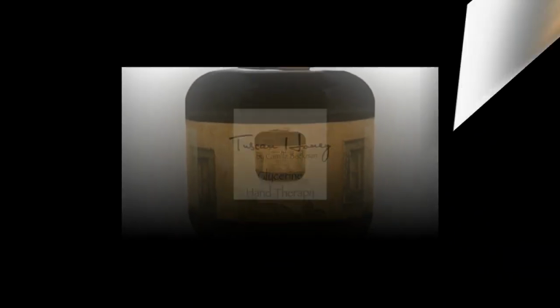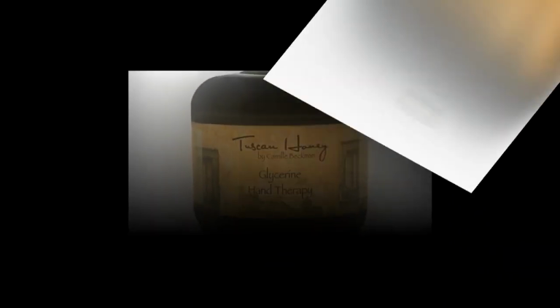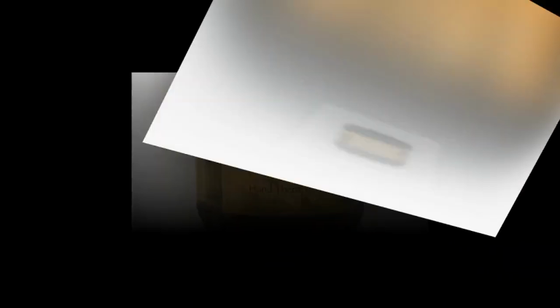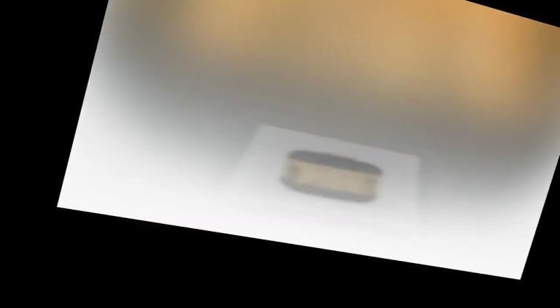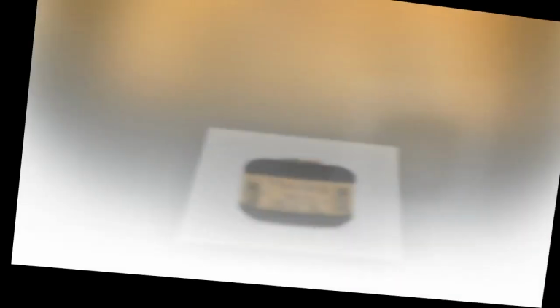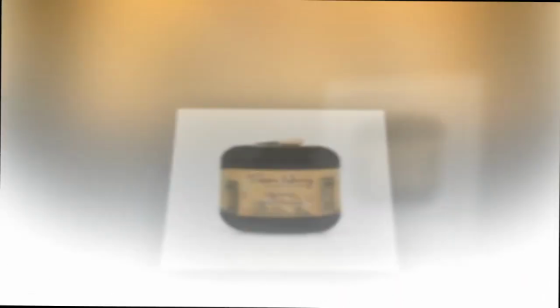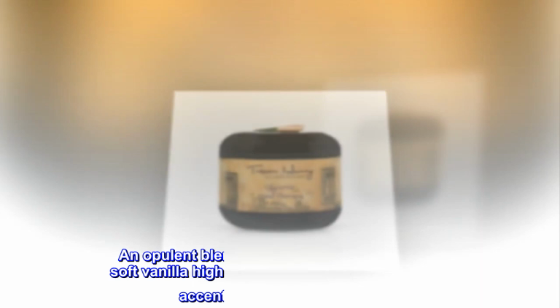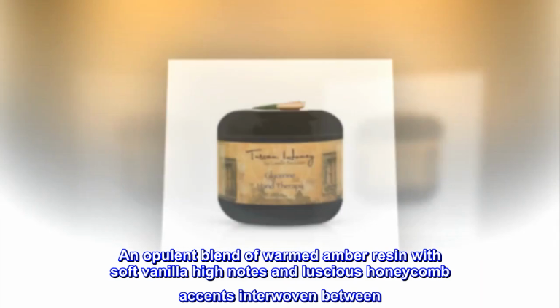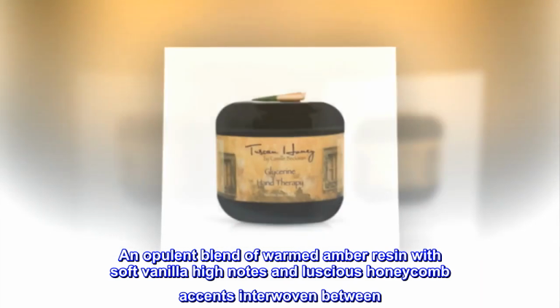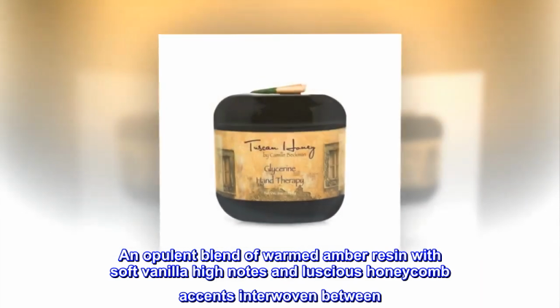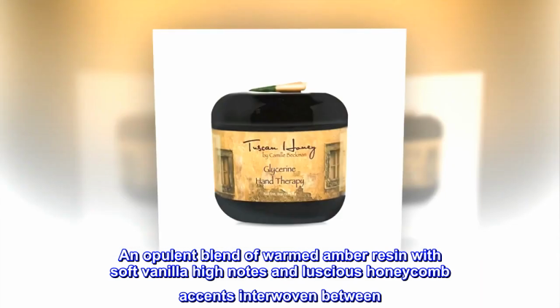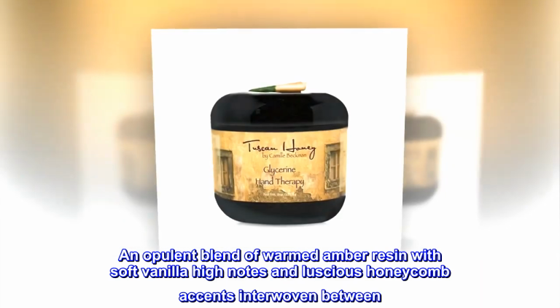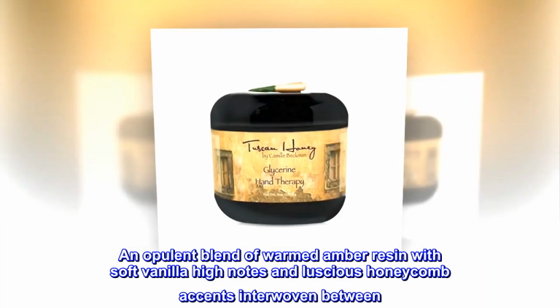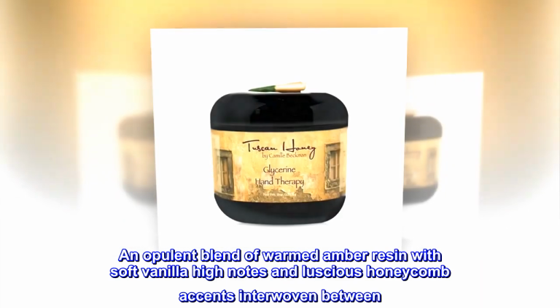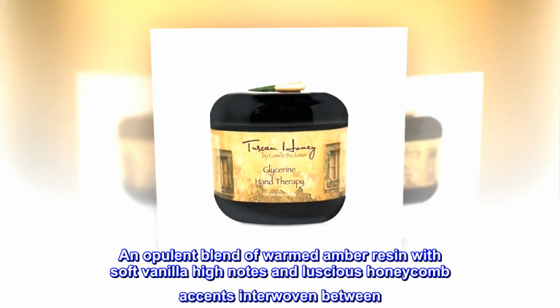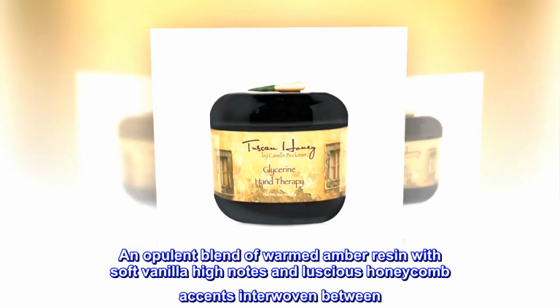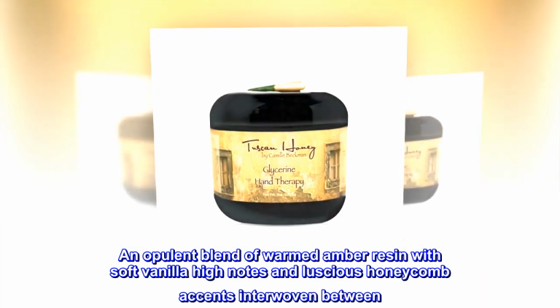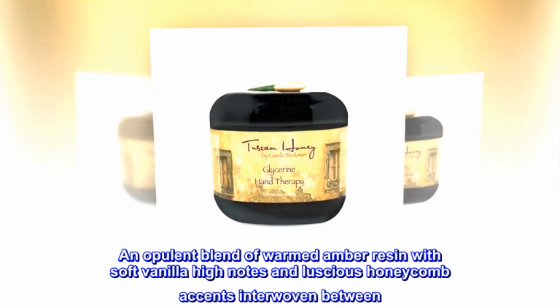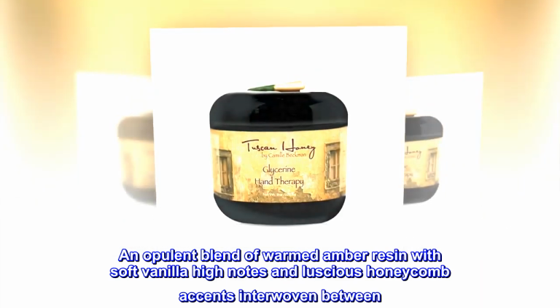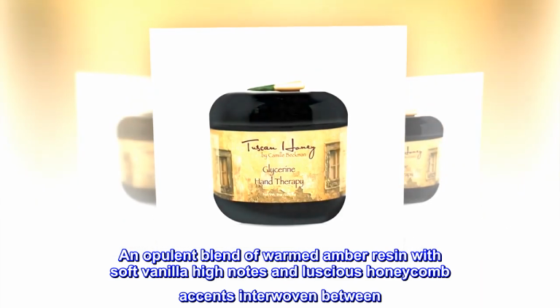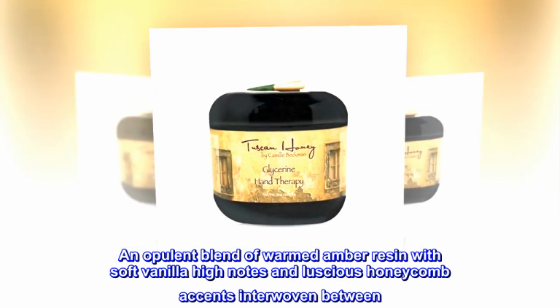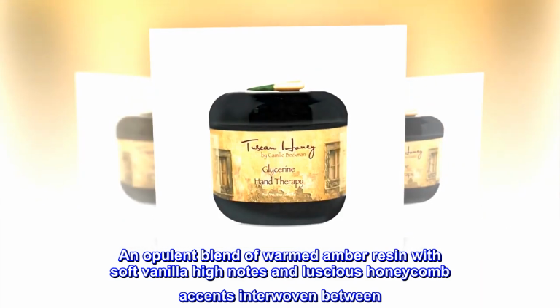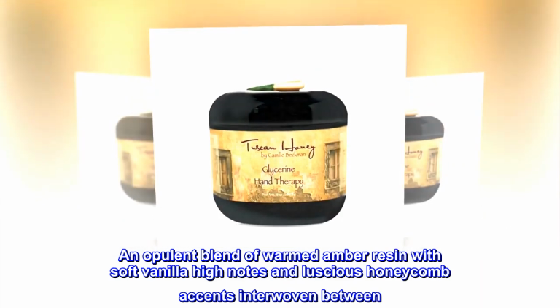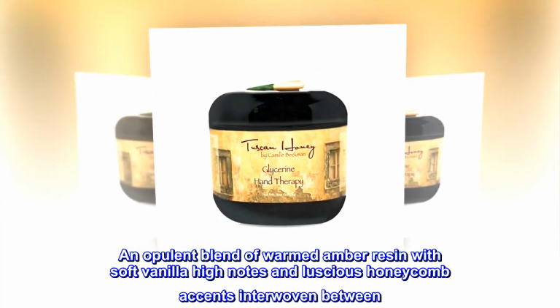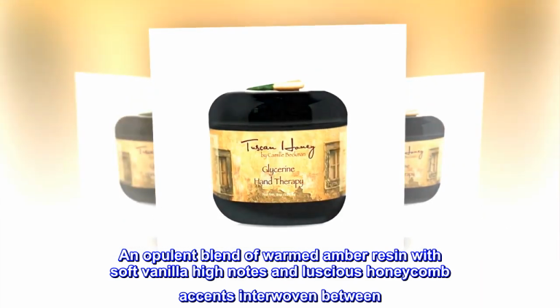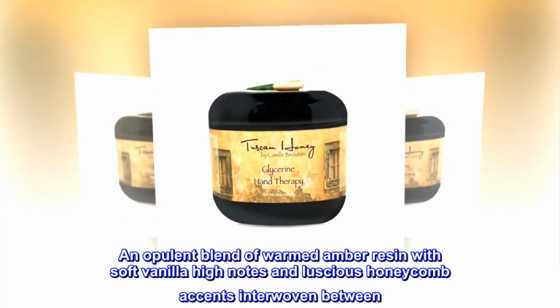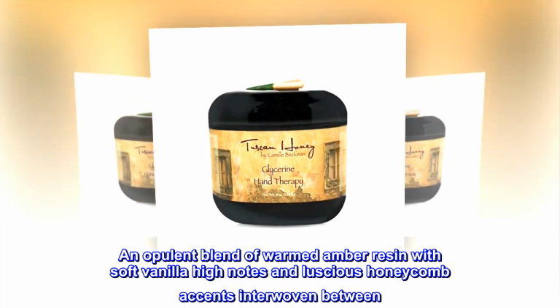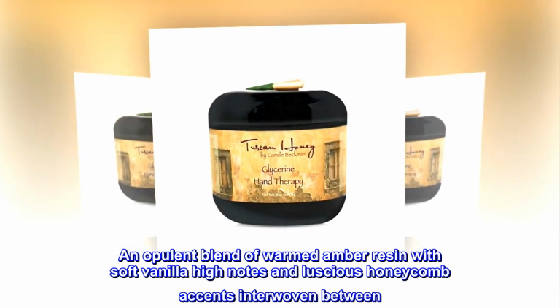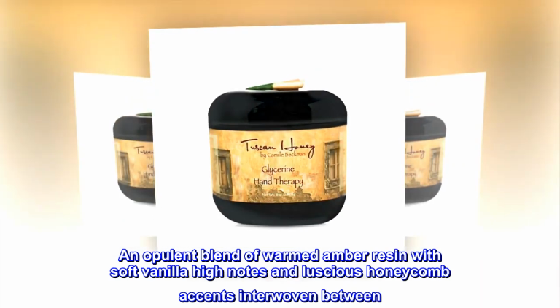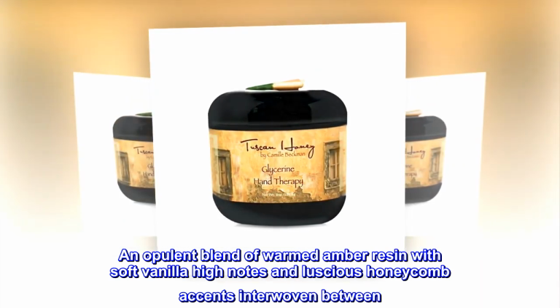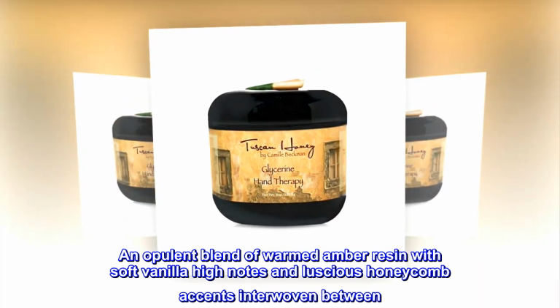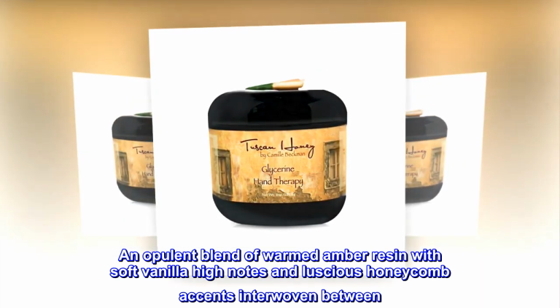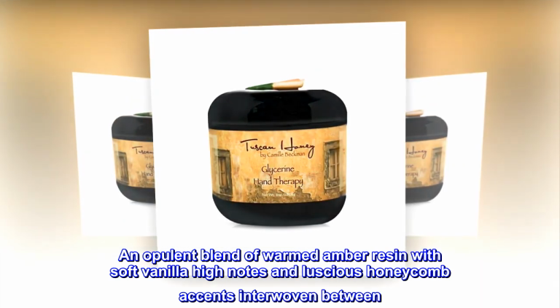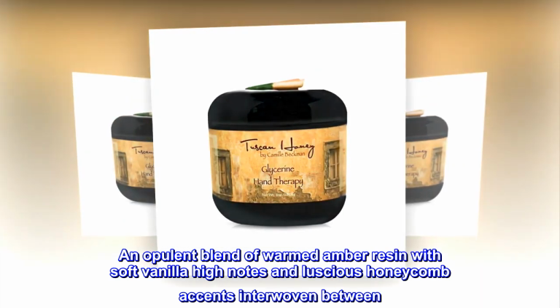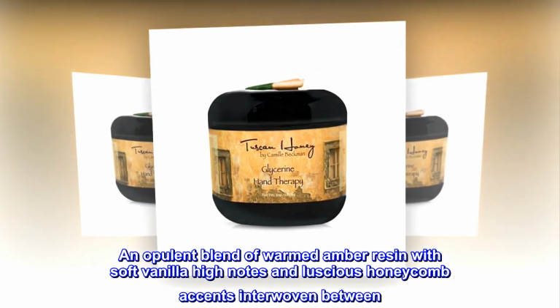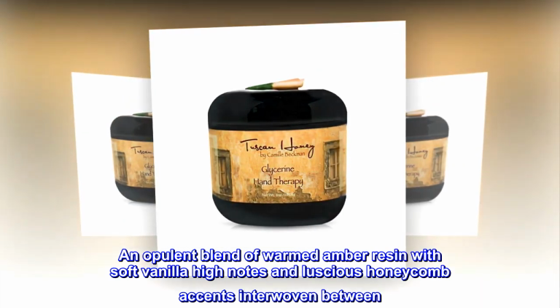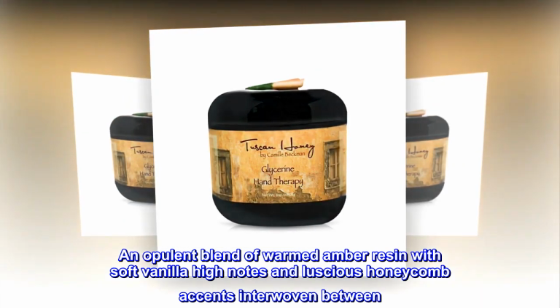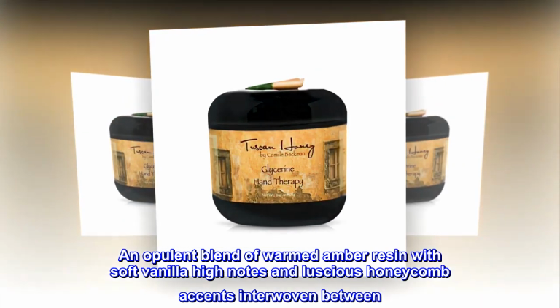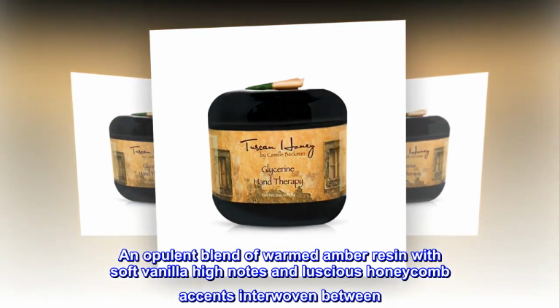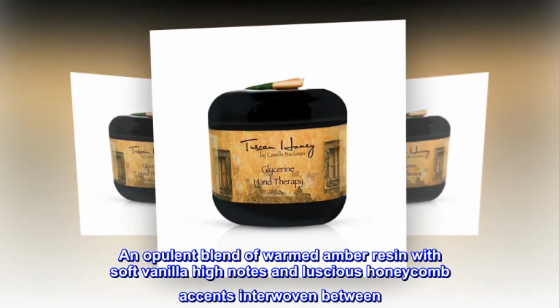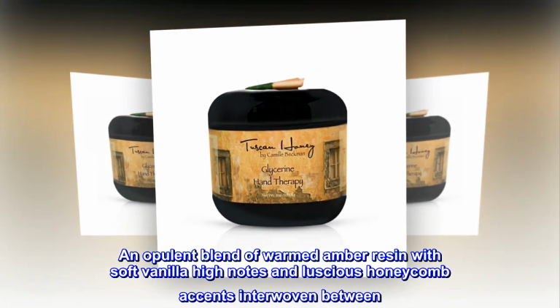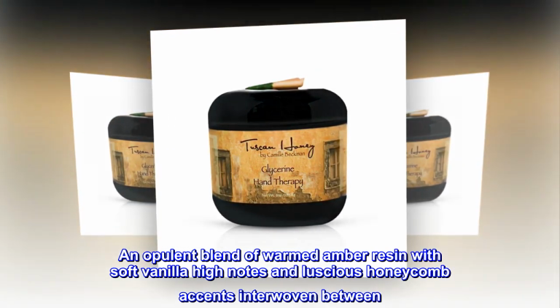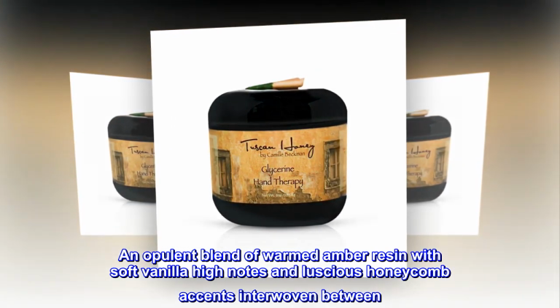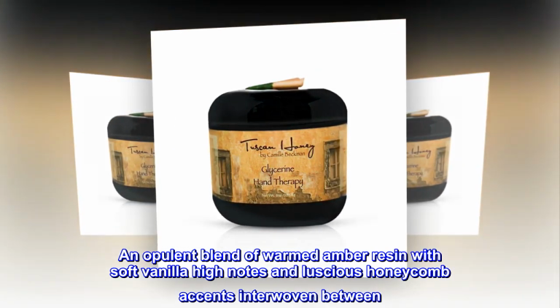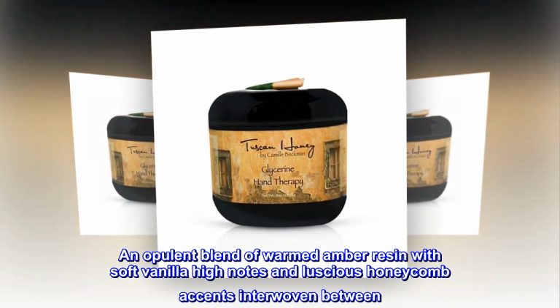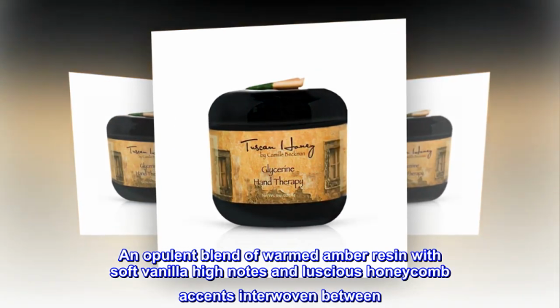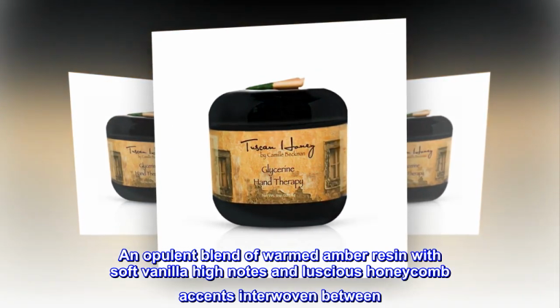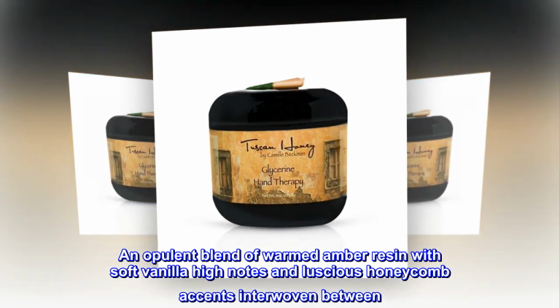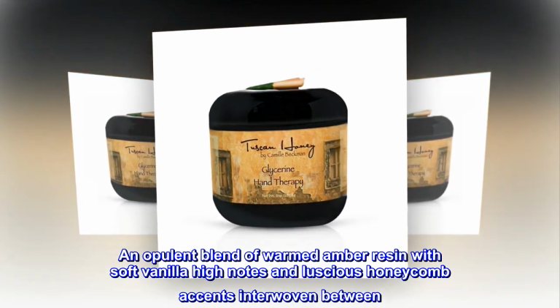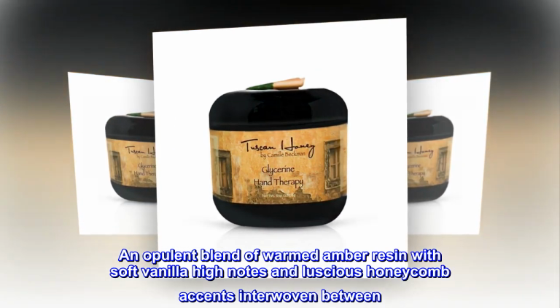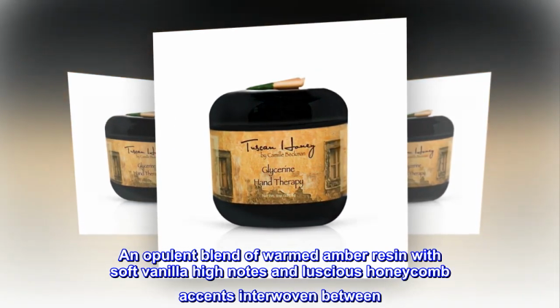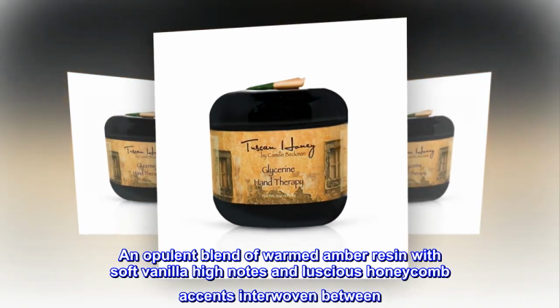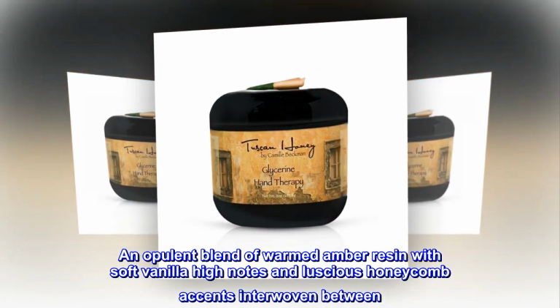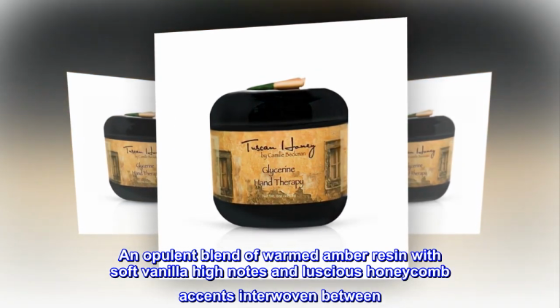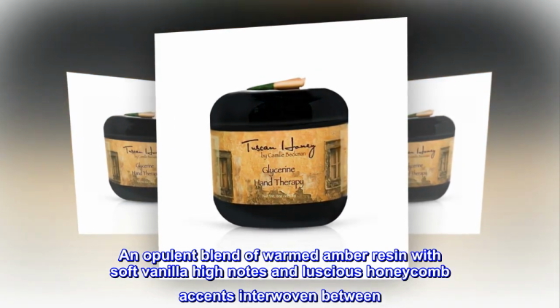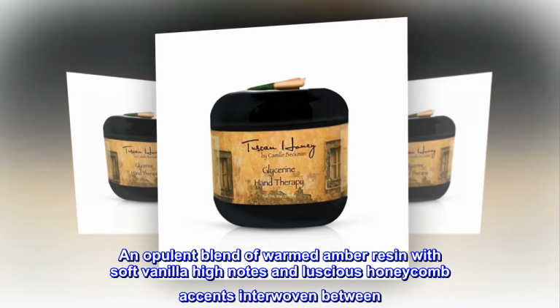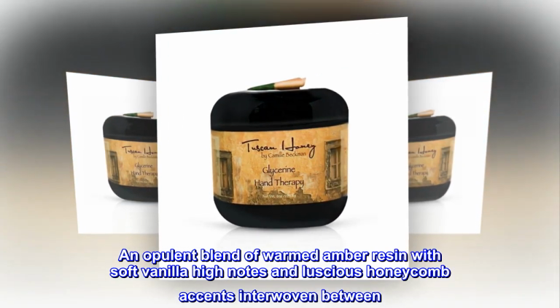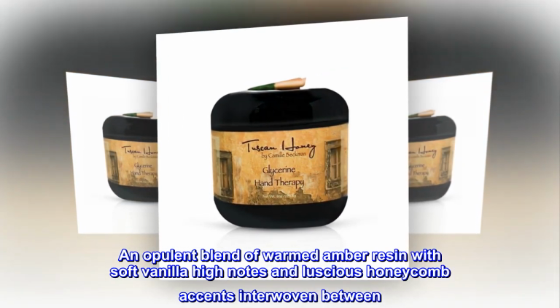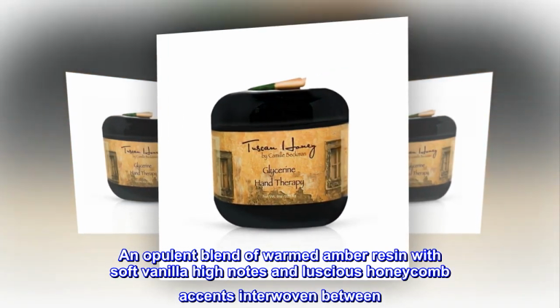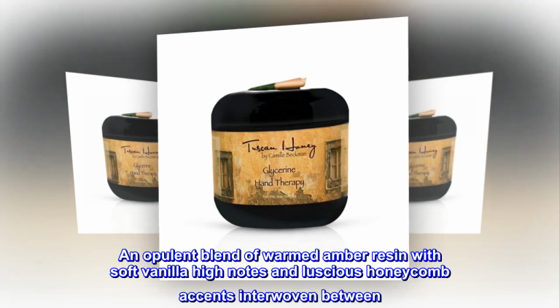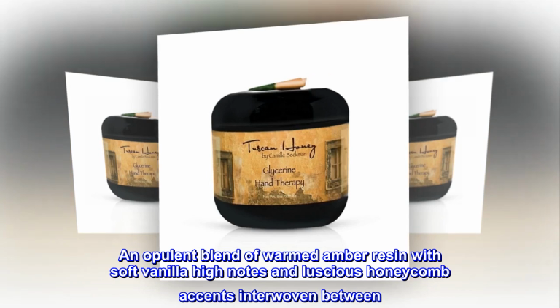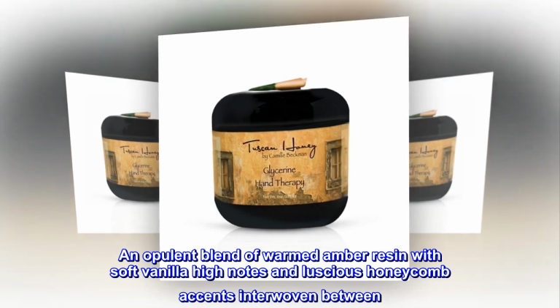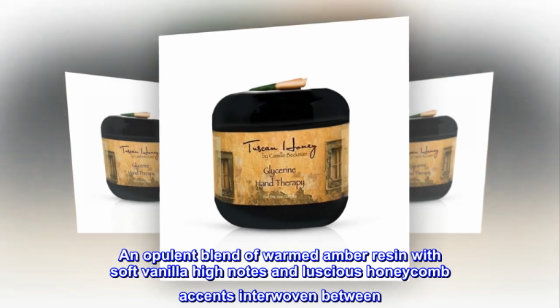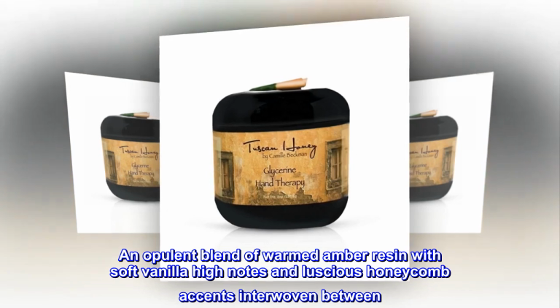An opulent blend of warmed amber resin with soft vanilla high notes and luscious honeycomb accents interwoven between.